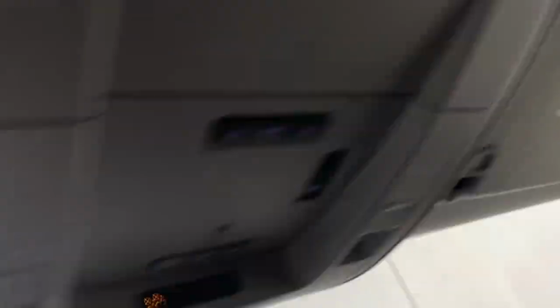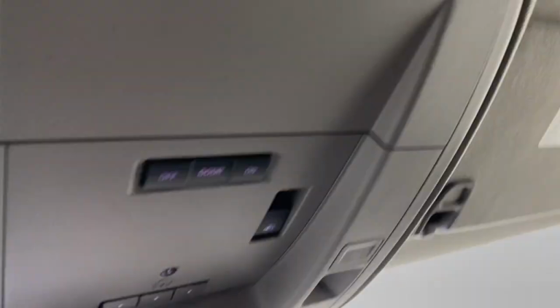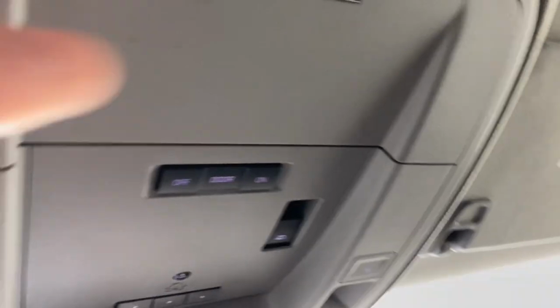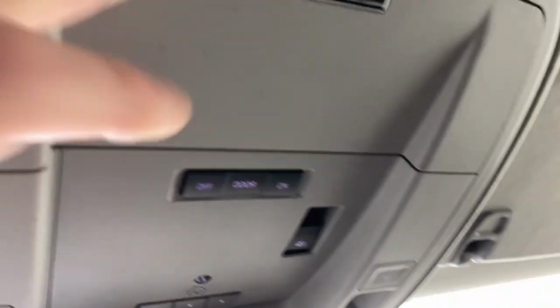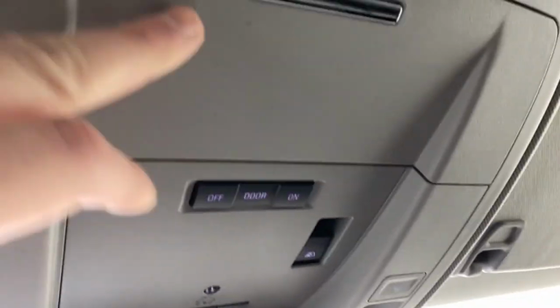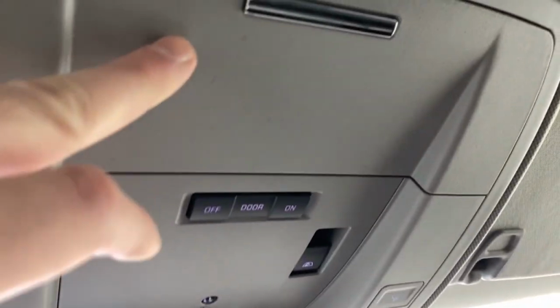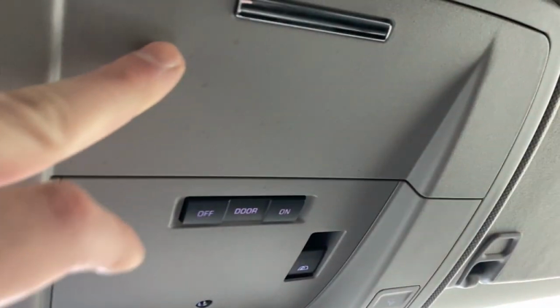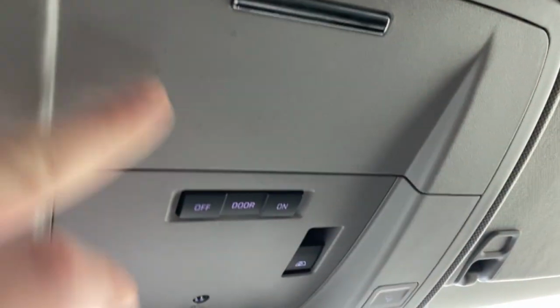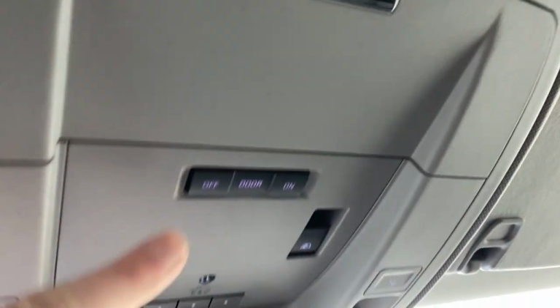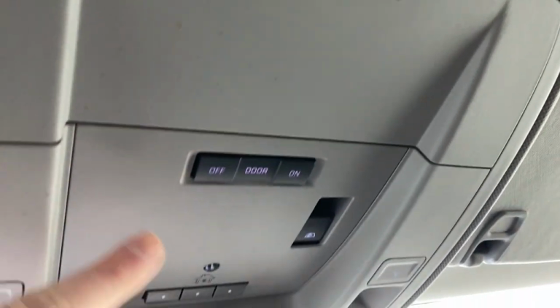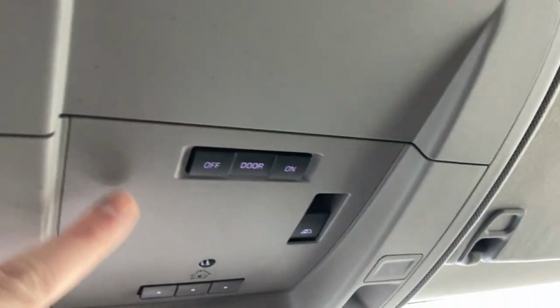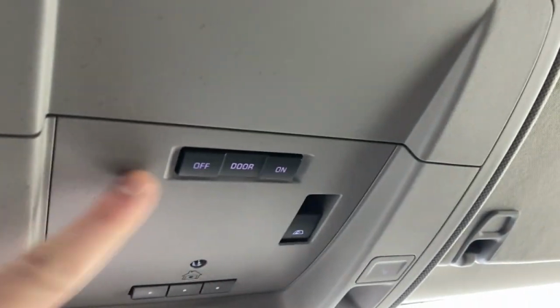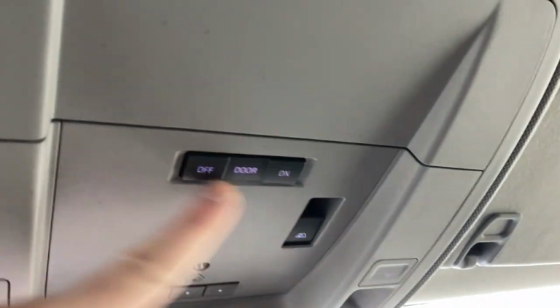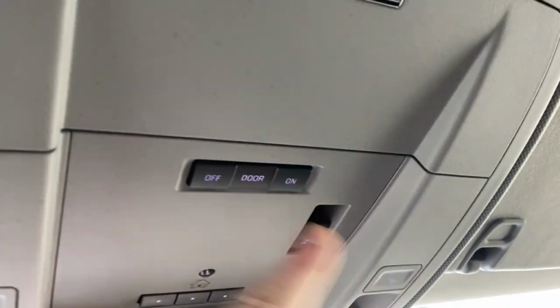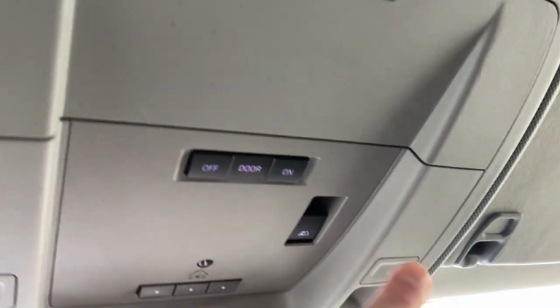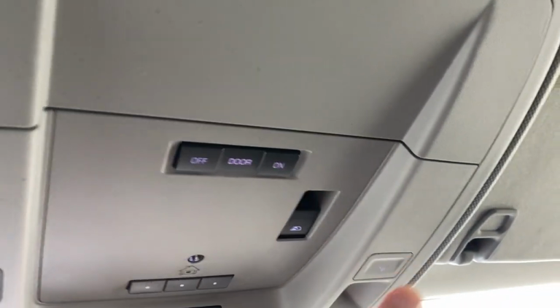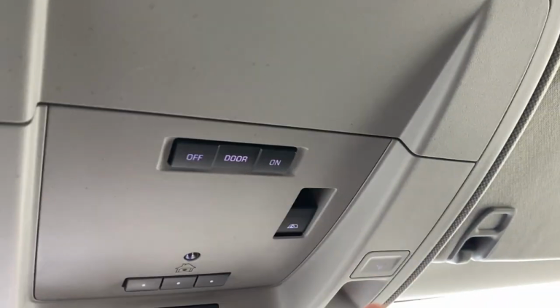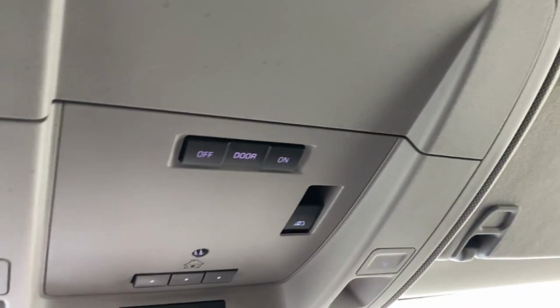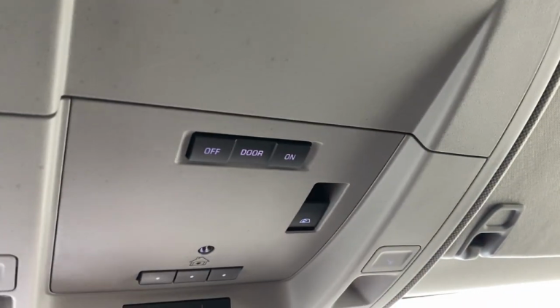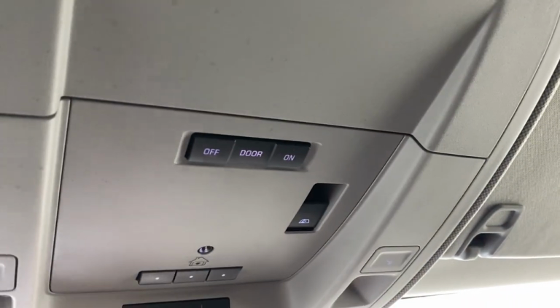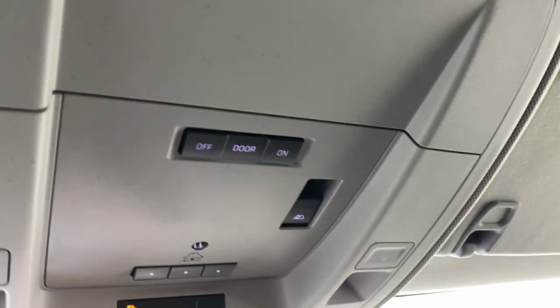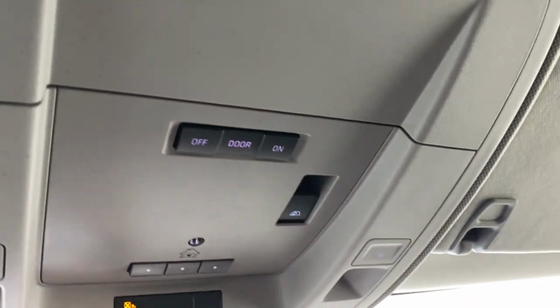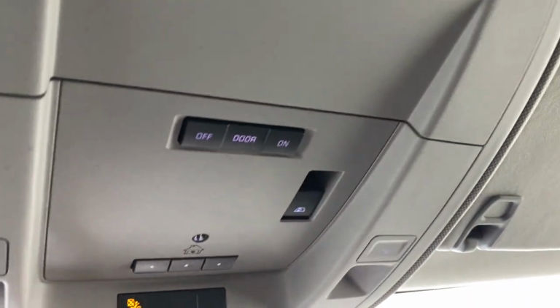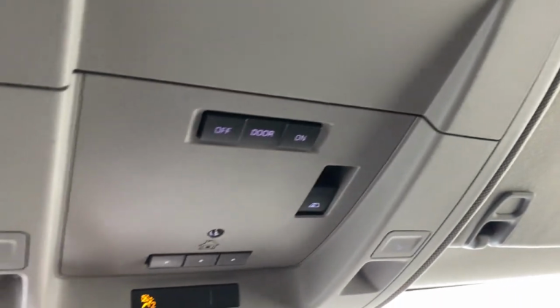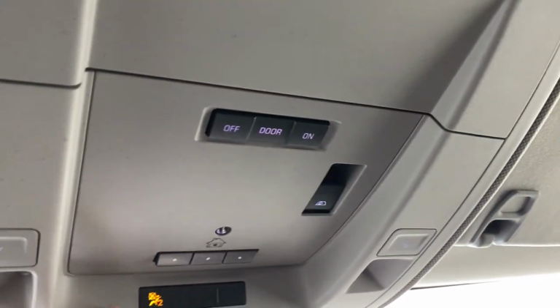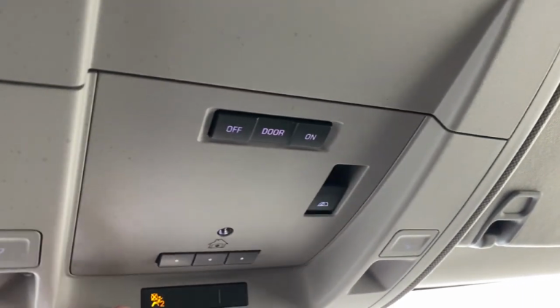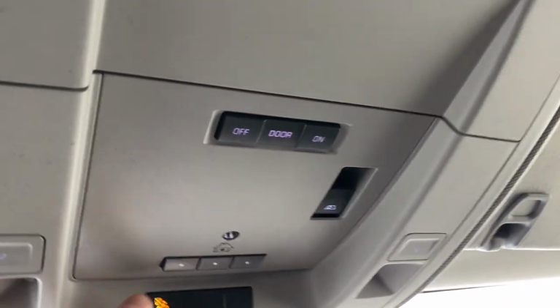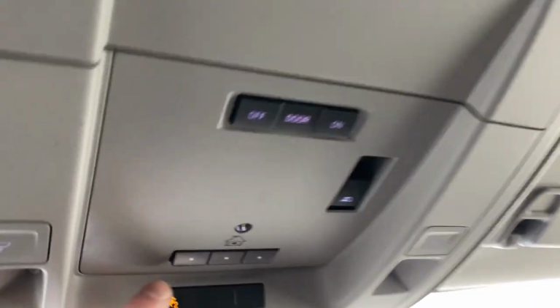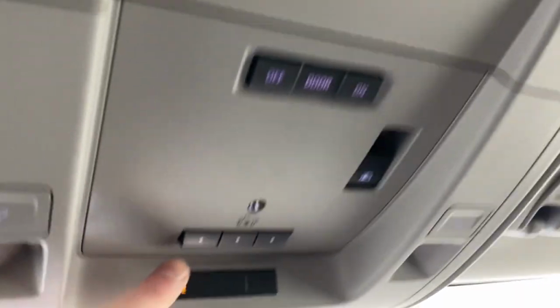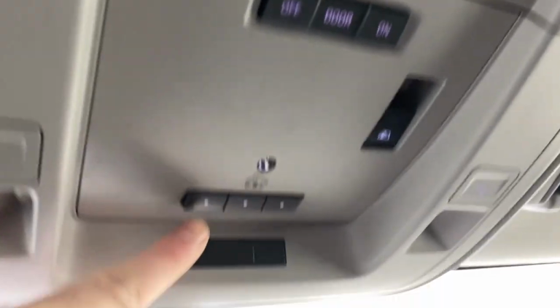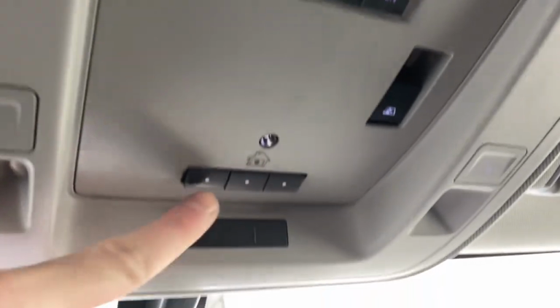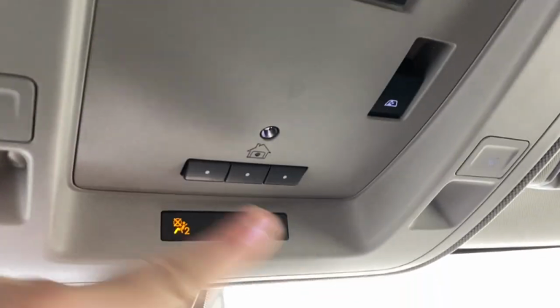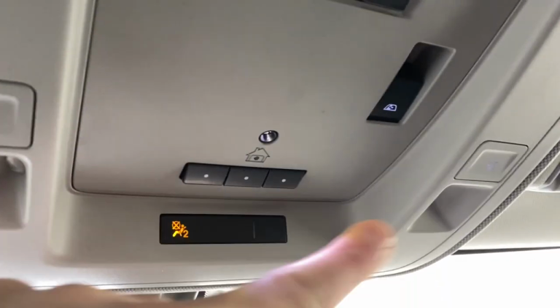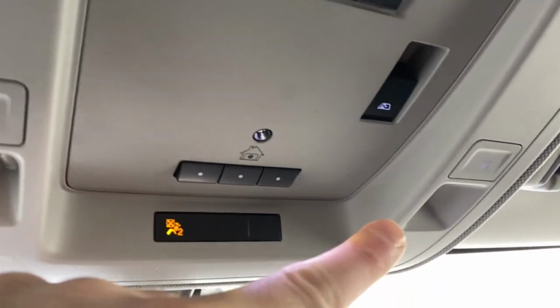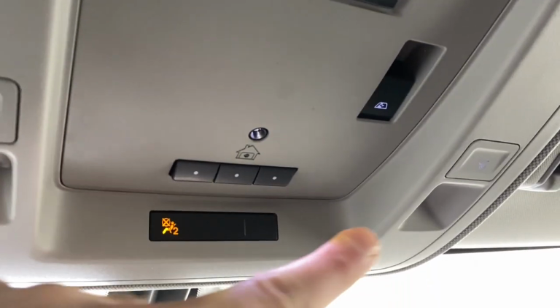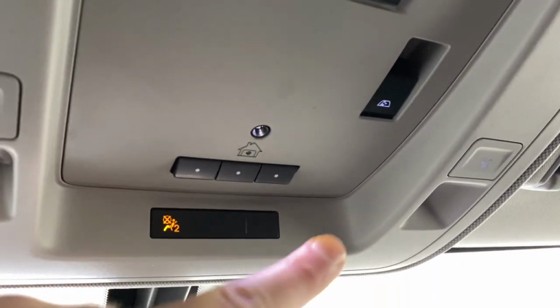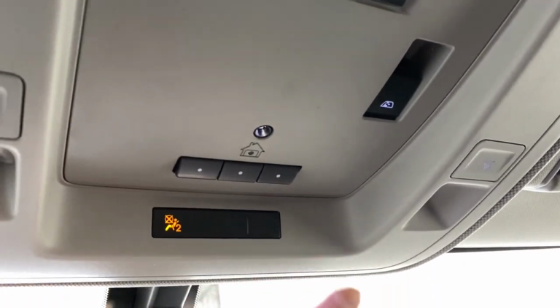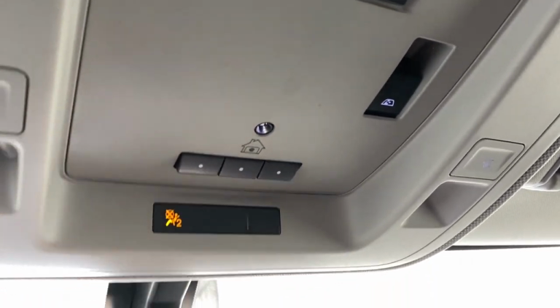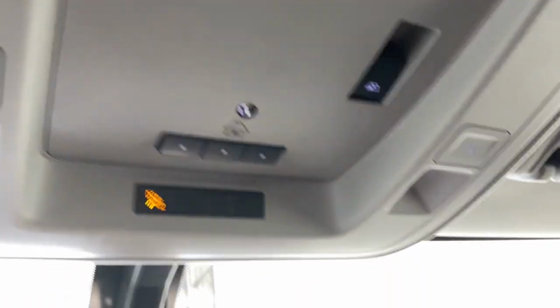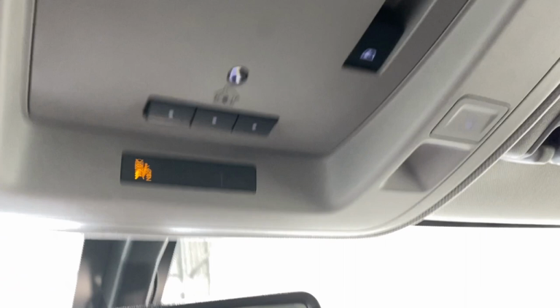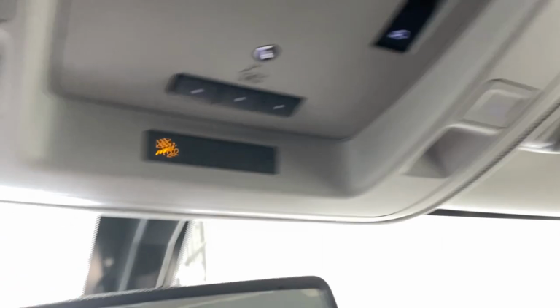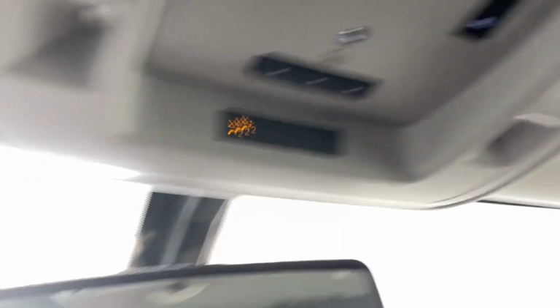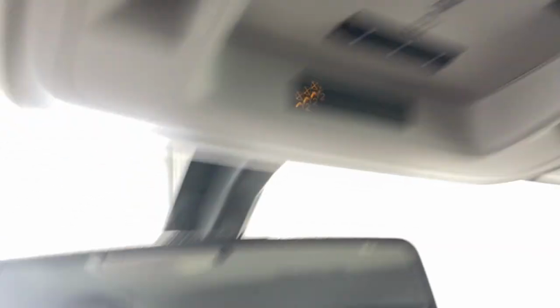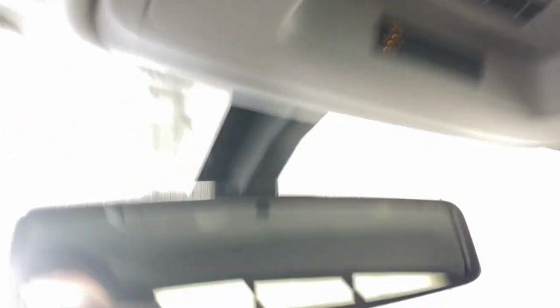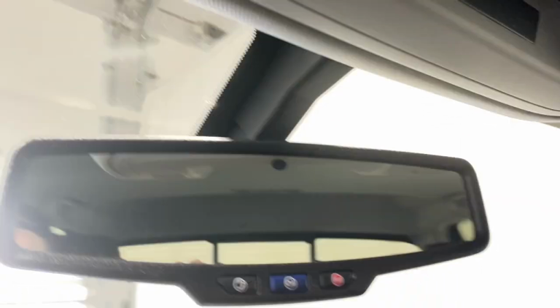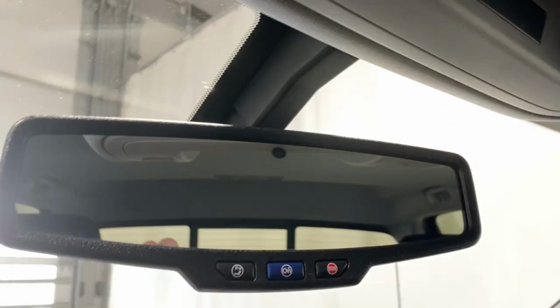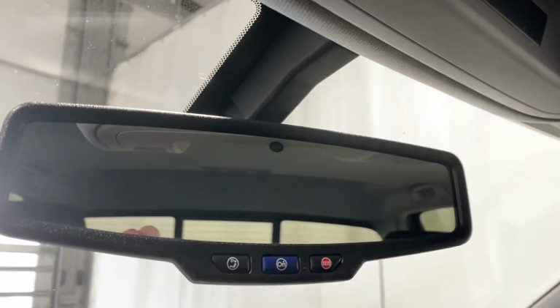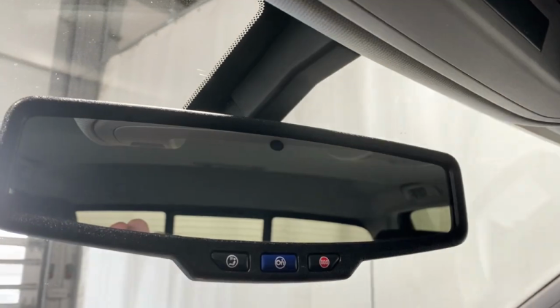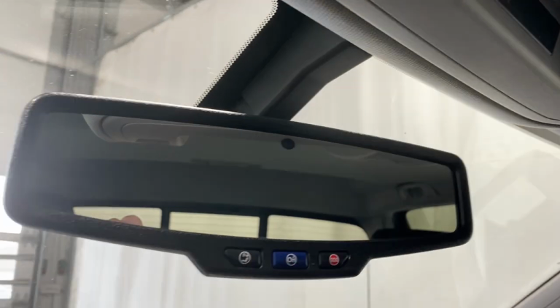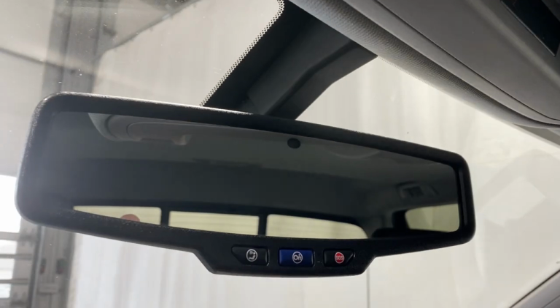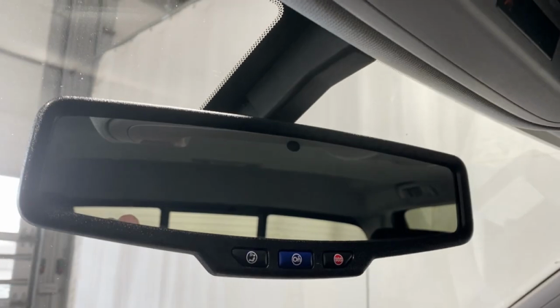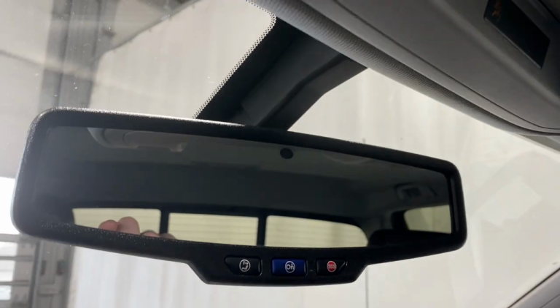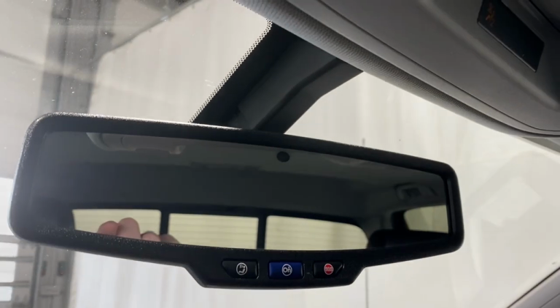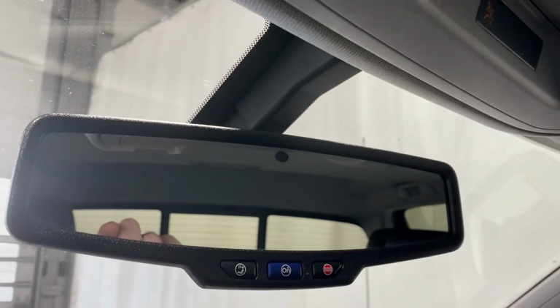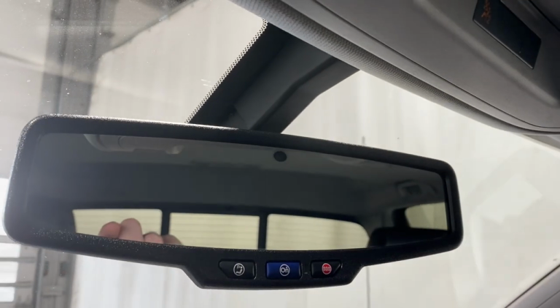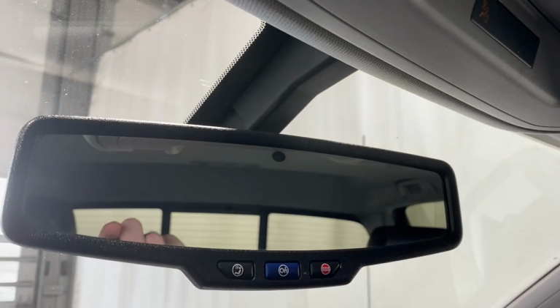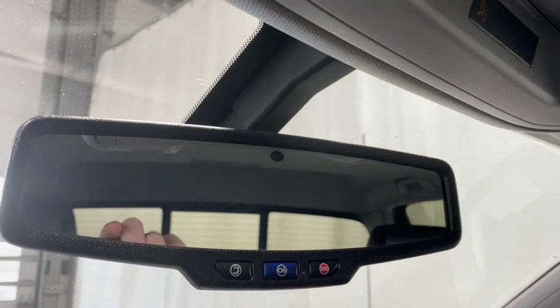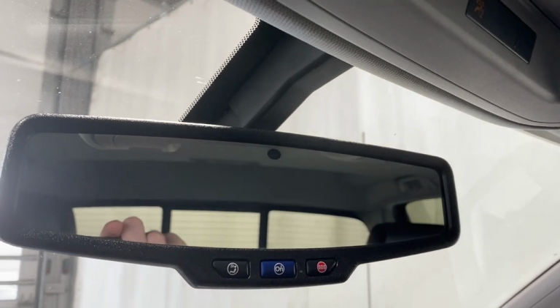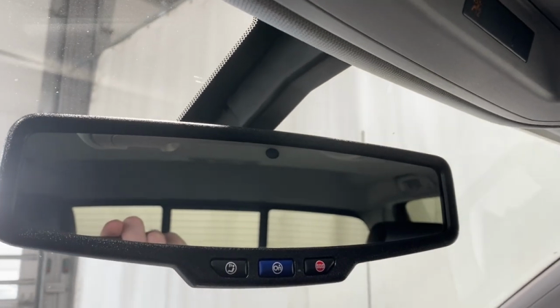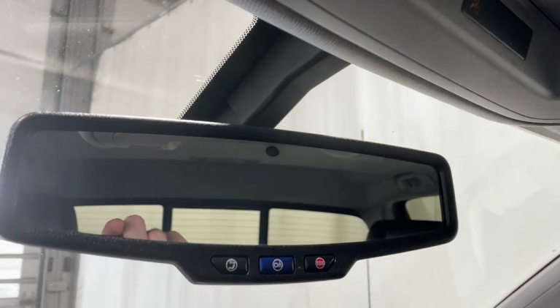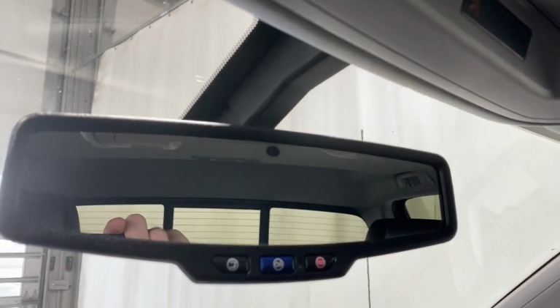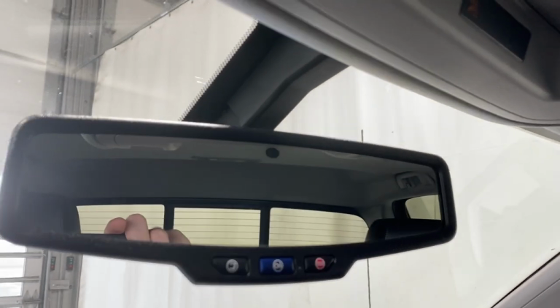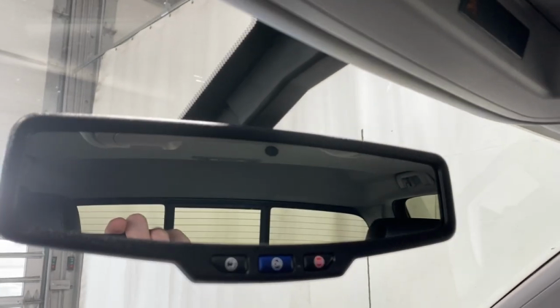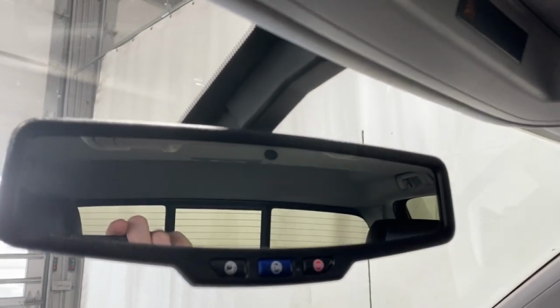There's a sunglass holder, interior lighting options, universal garage door opener, OnStar services, and an auto-dimming rearview mirror.